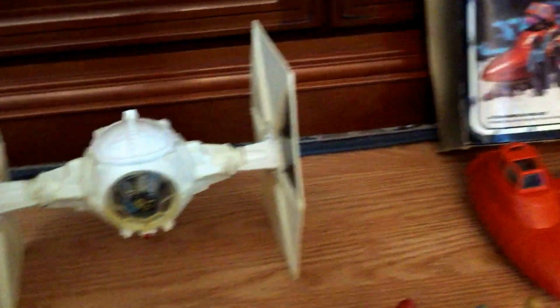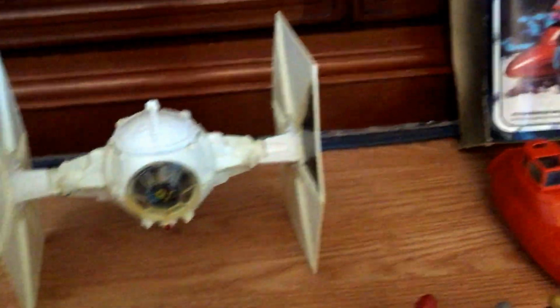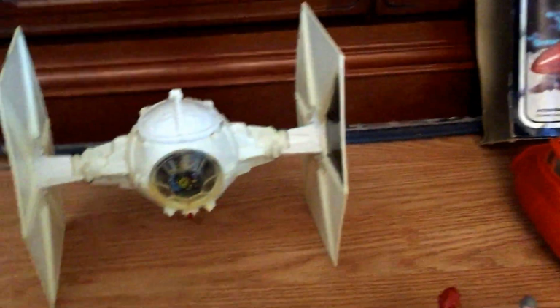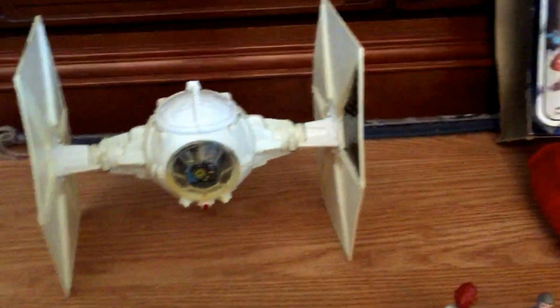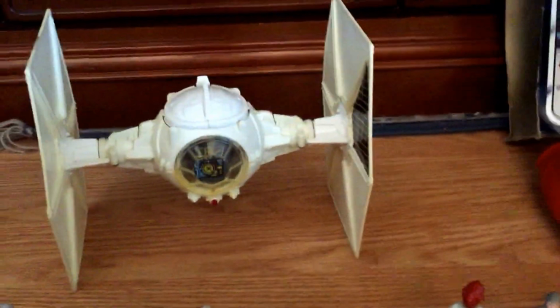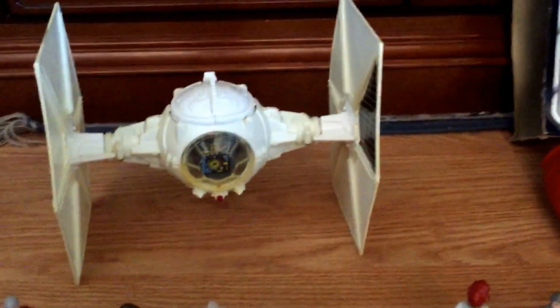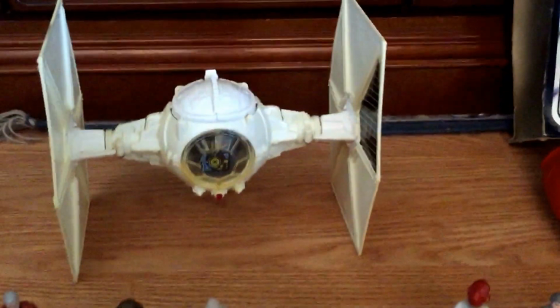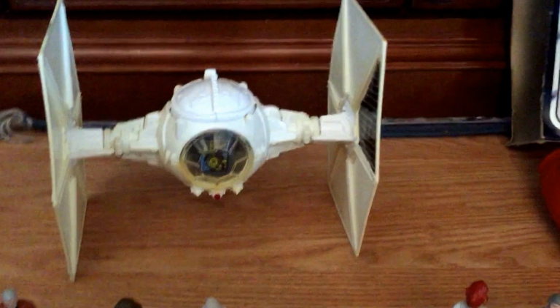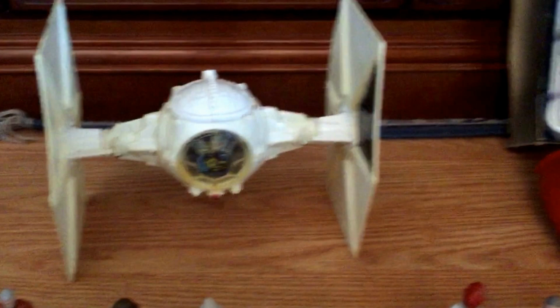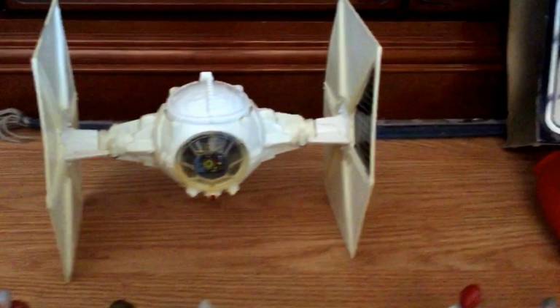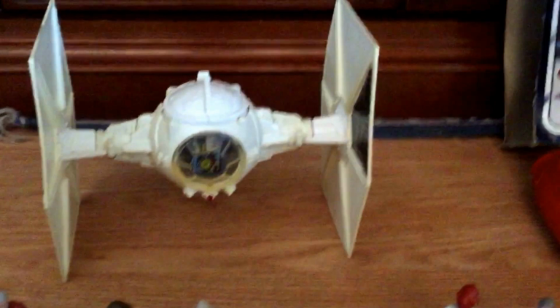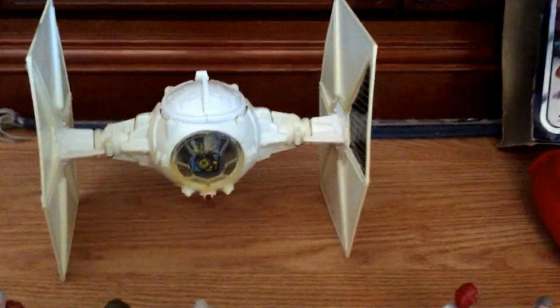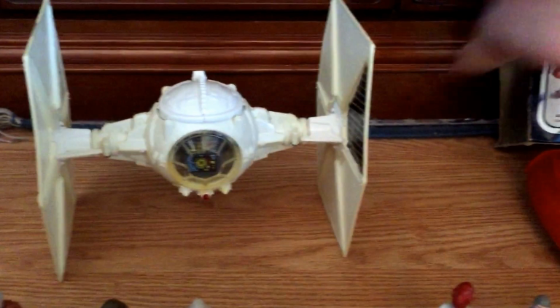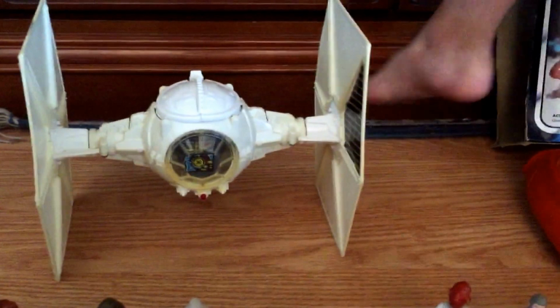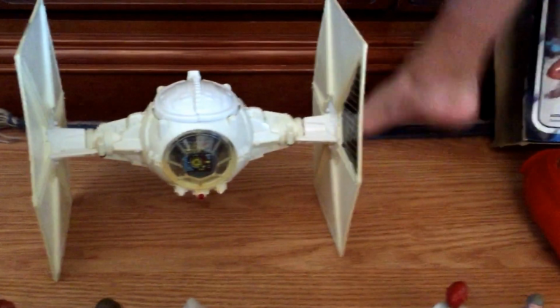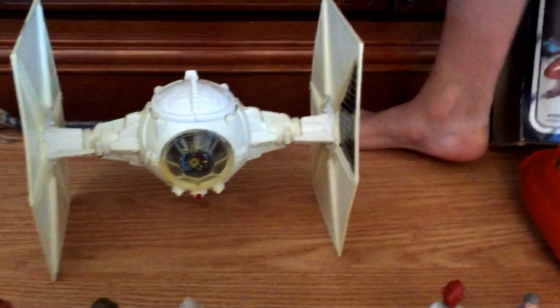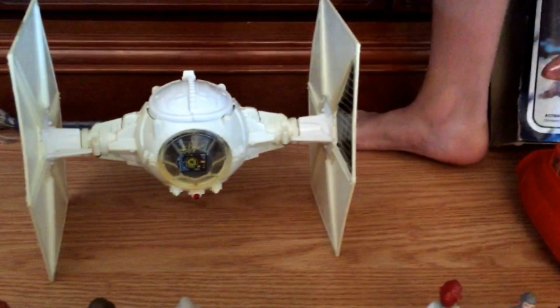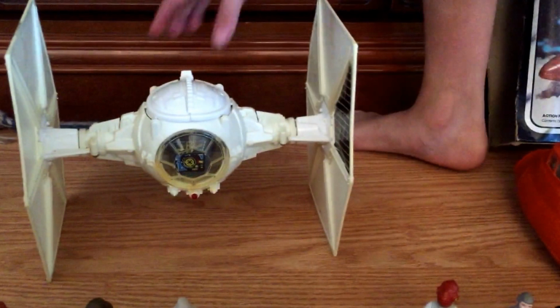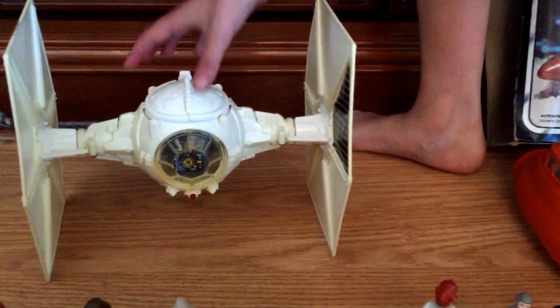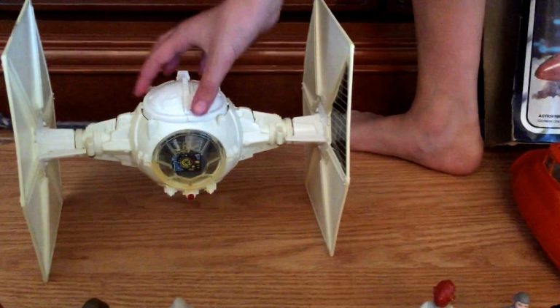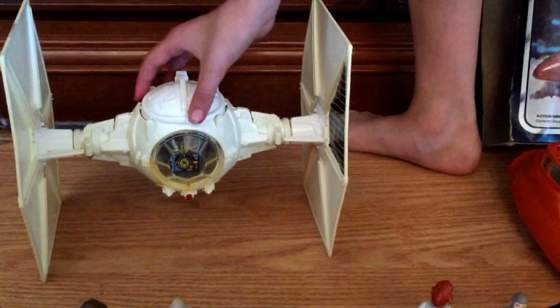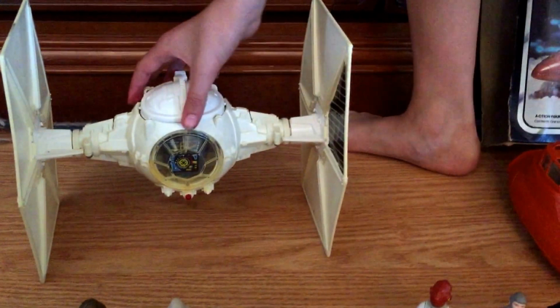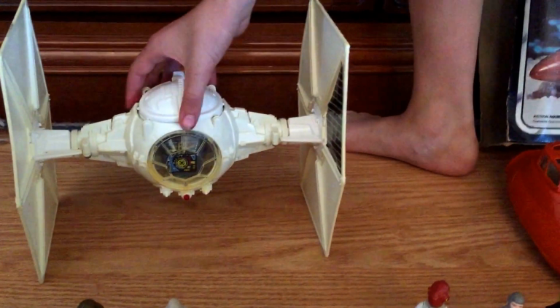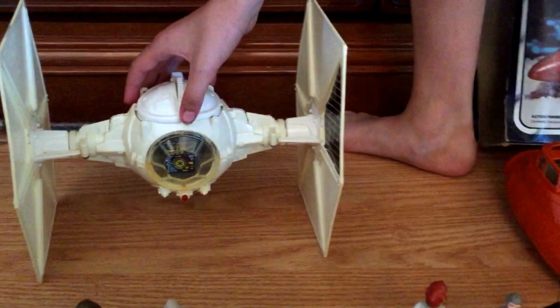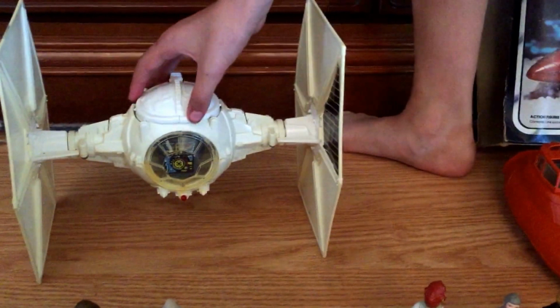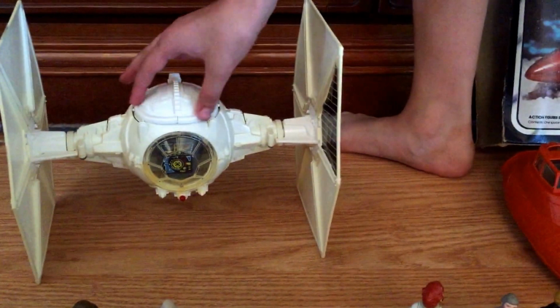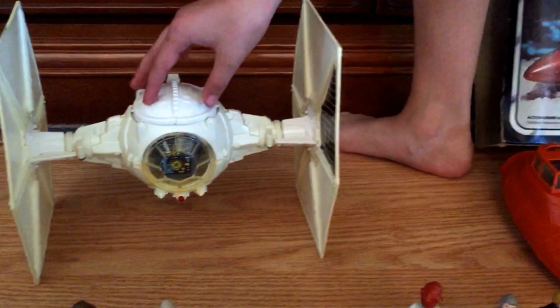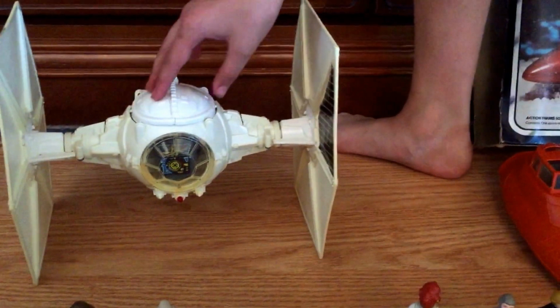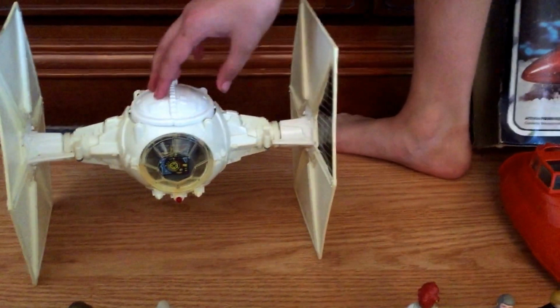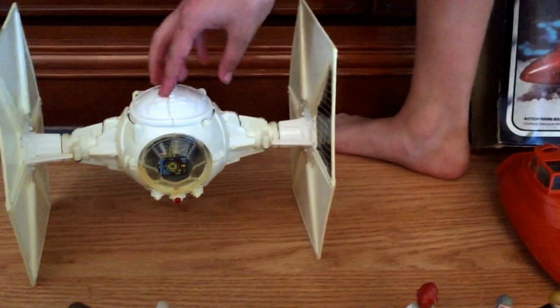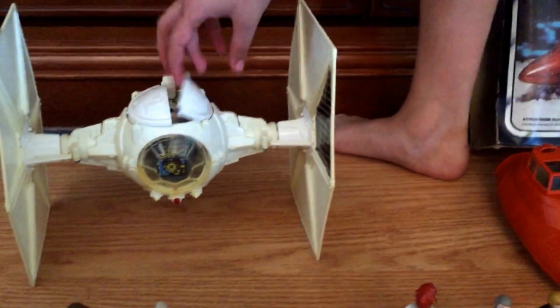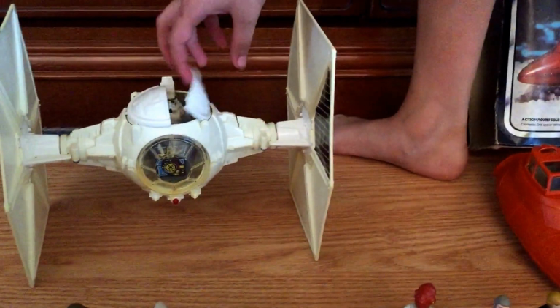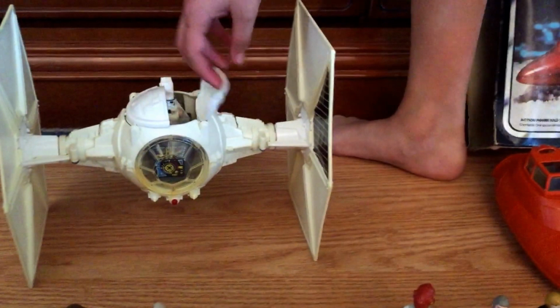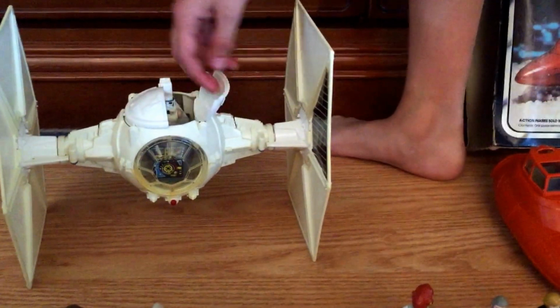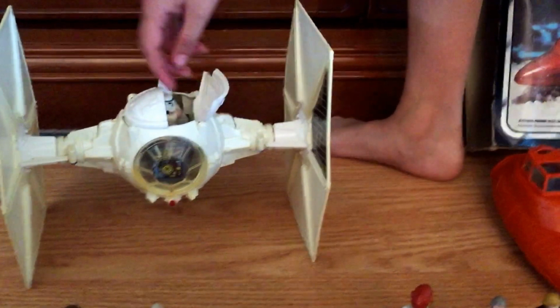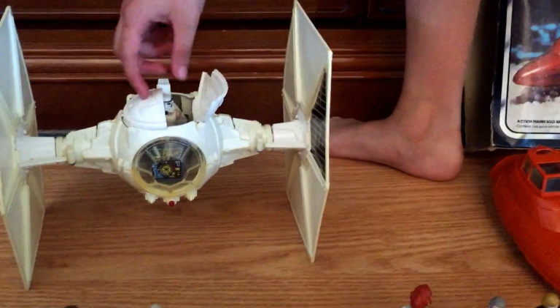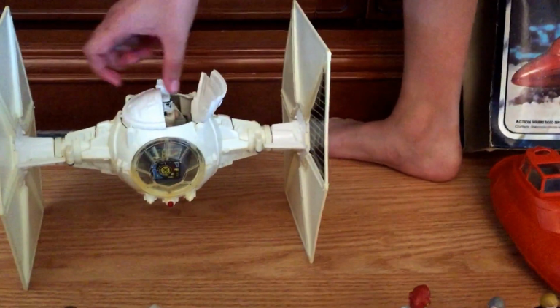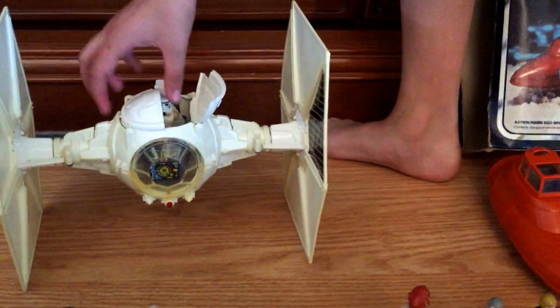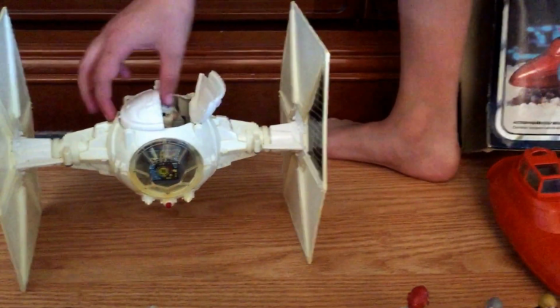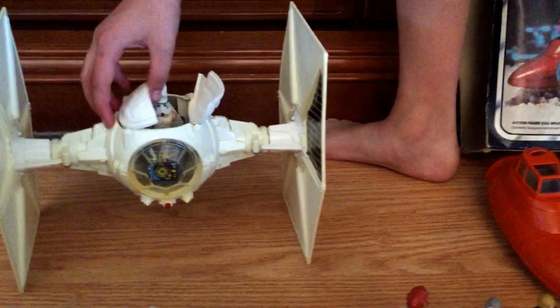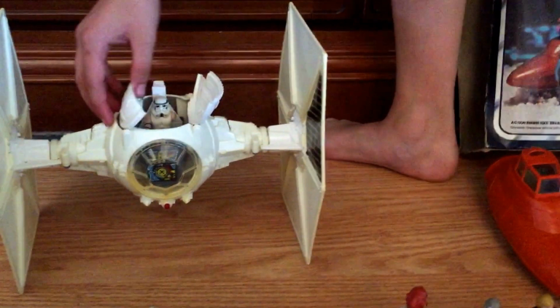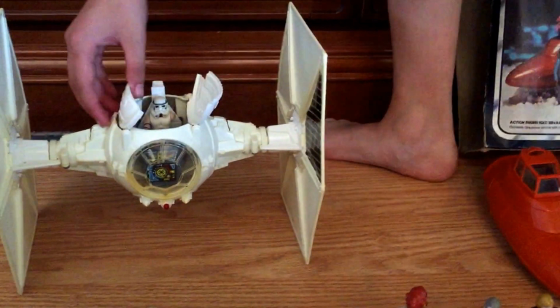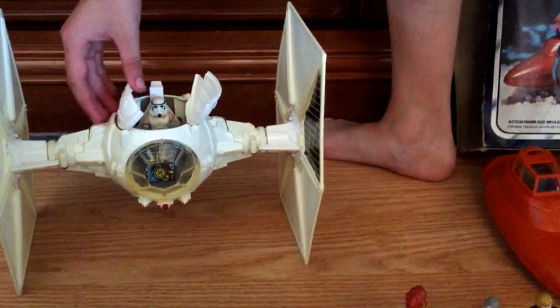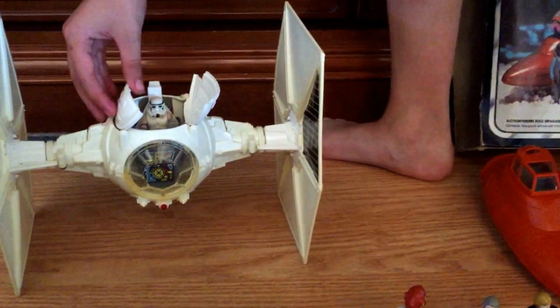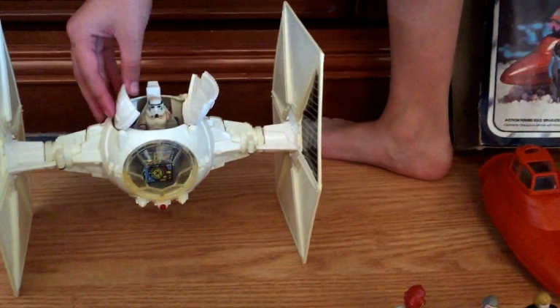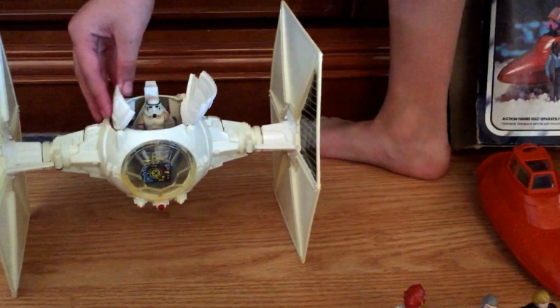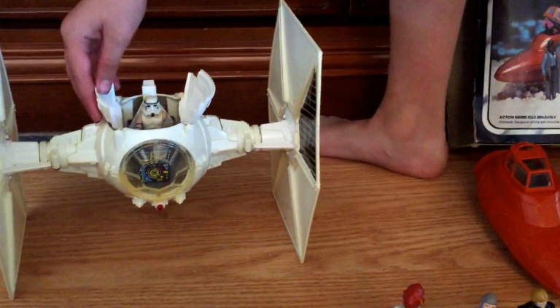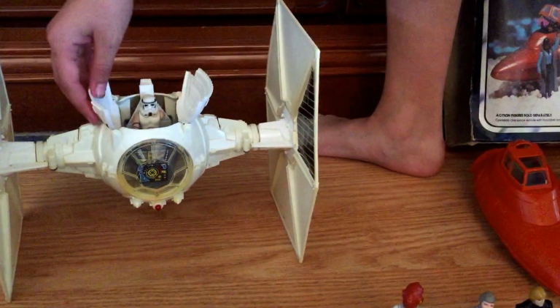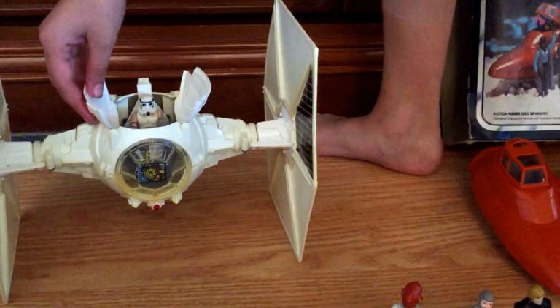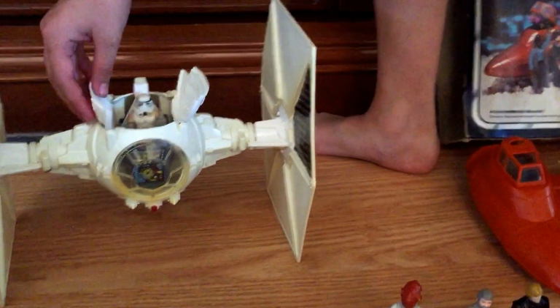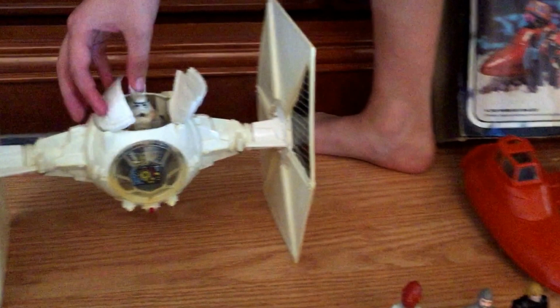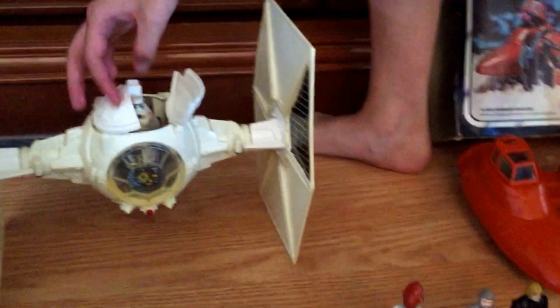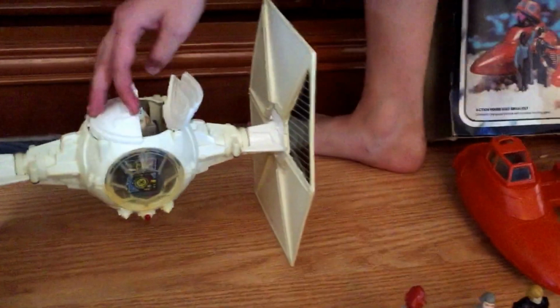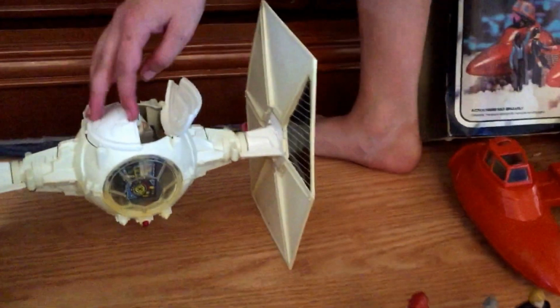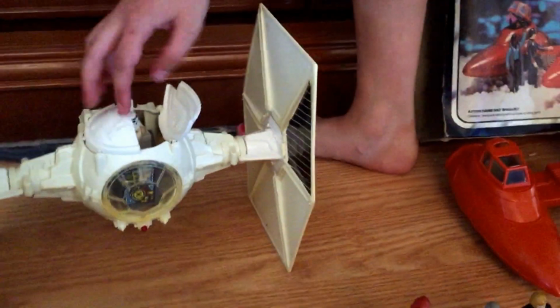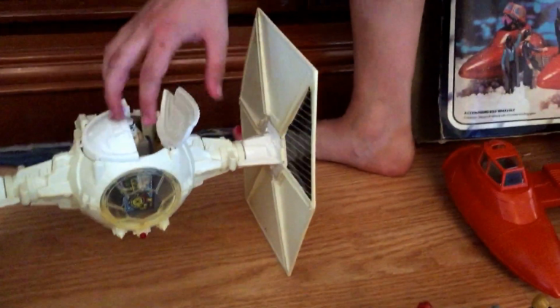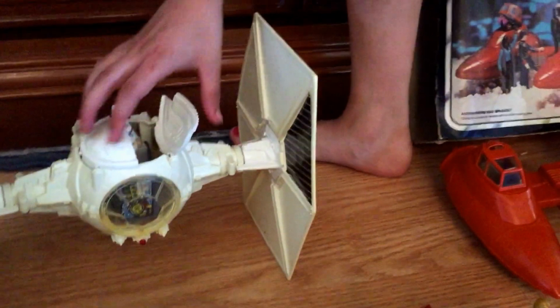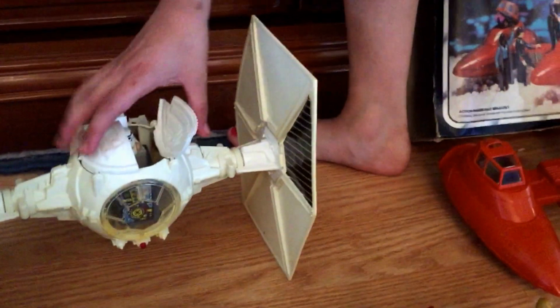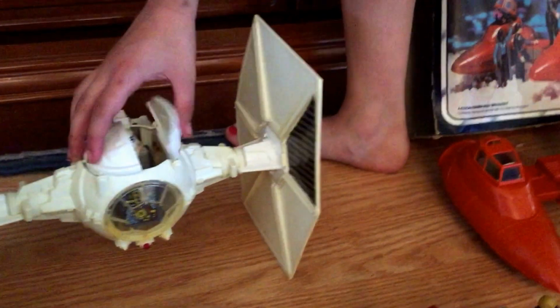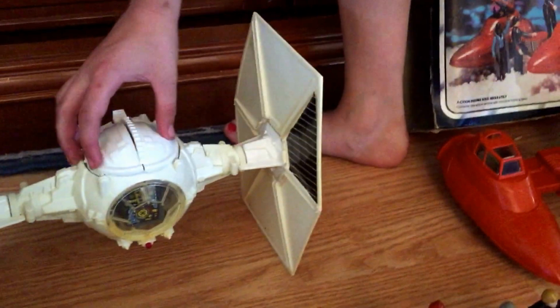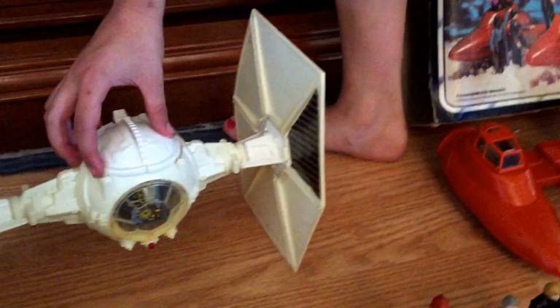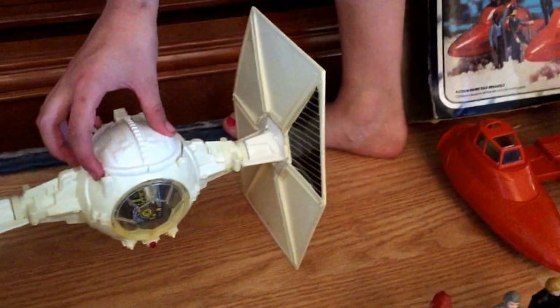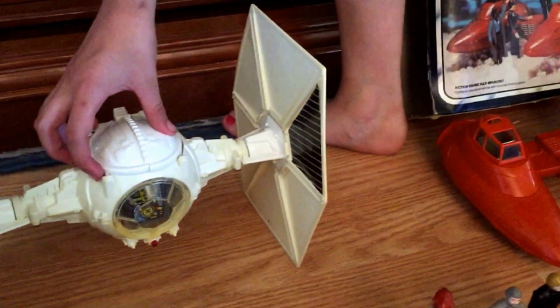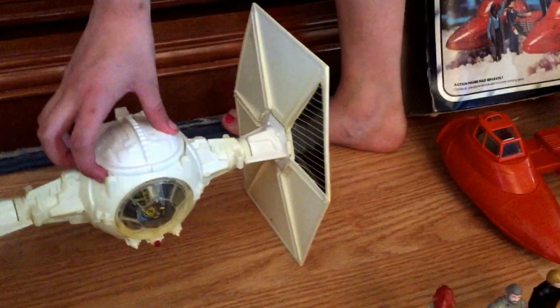Over here is a TIE fighter. It is actually Darth Vader's, but the stickers fell off.